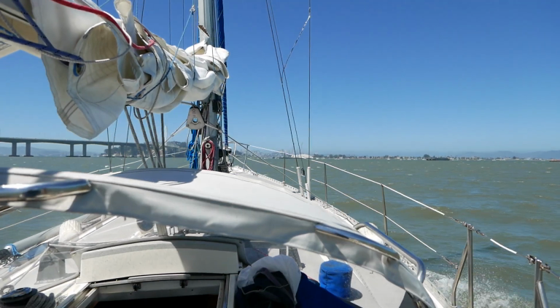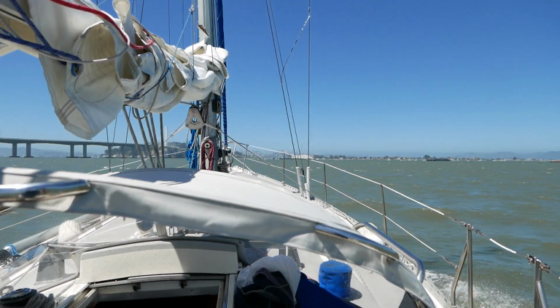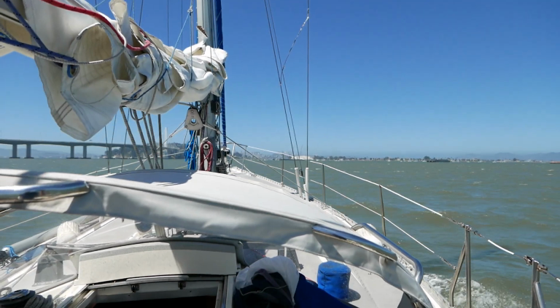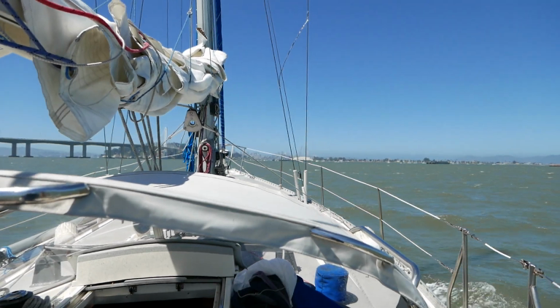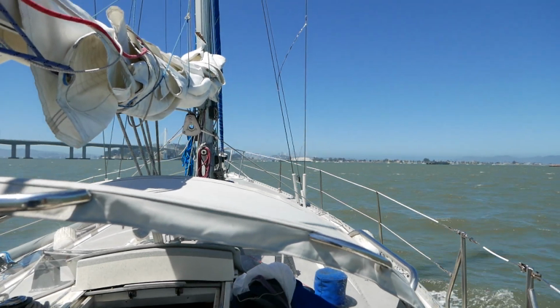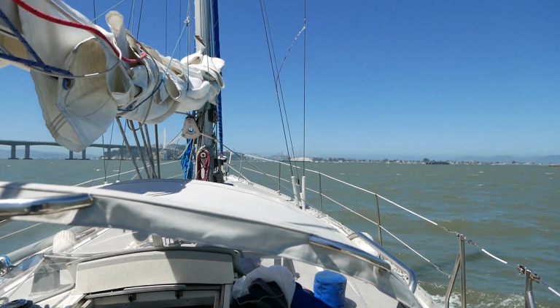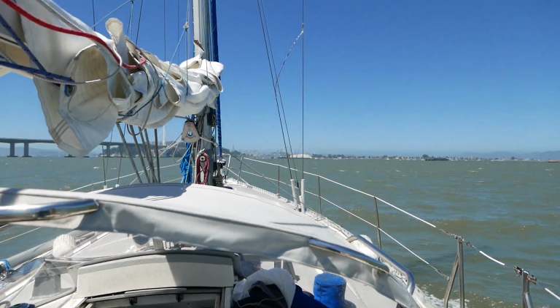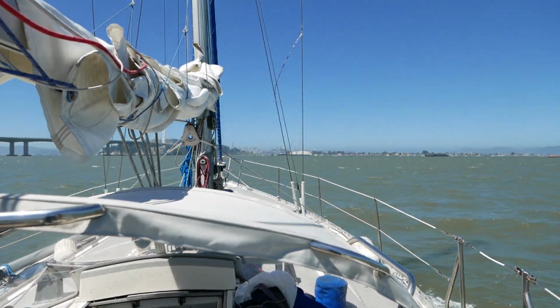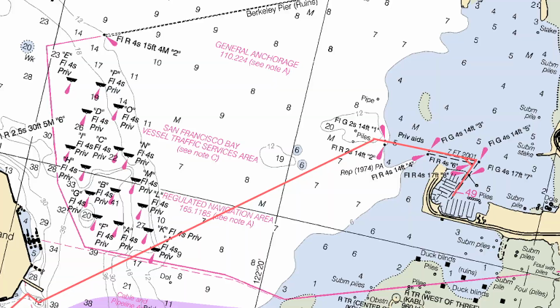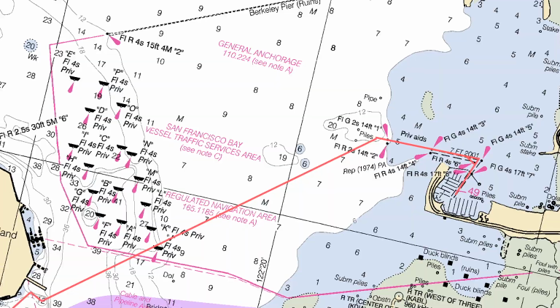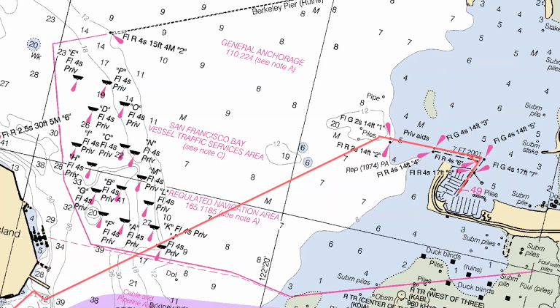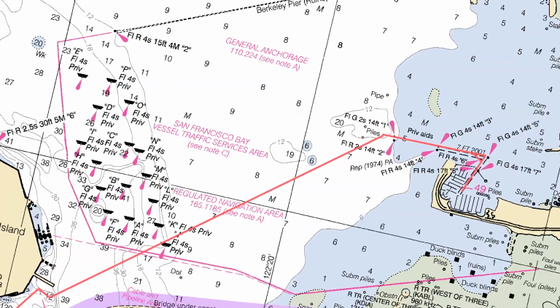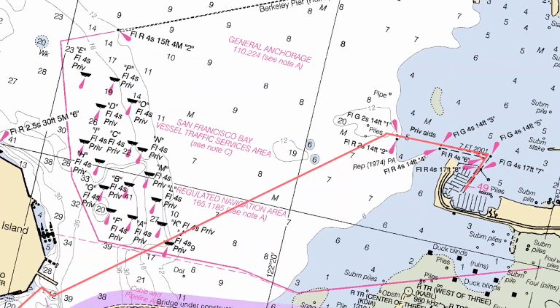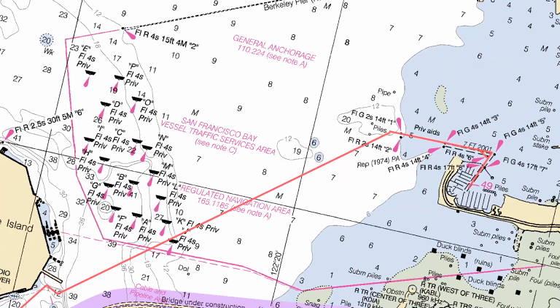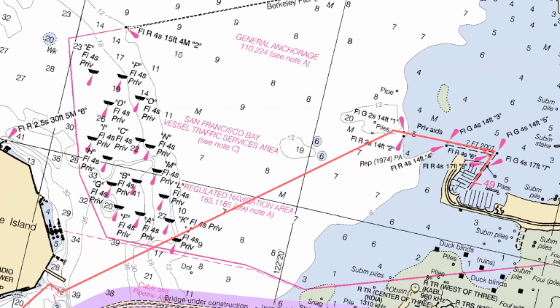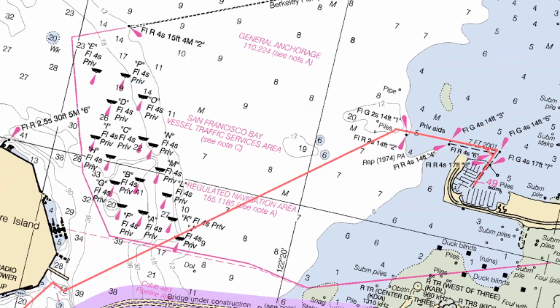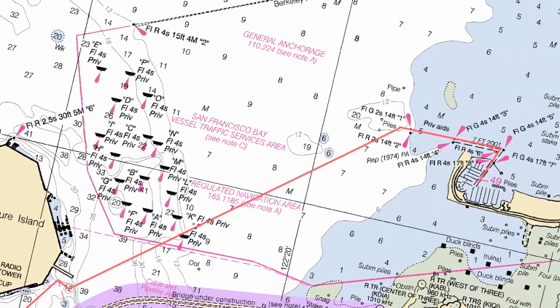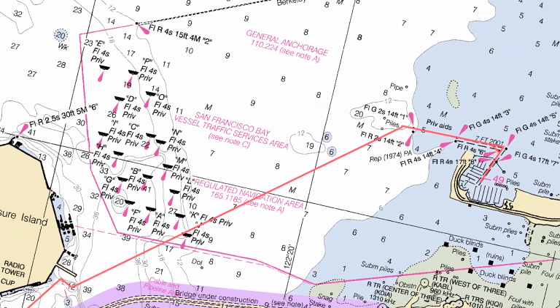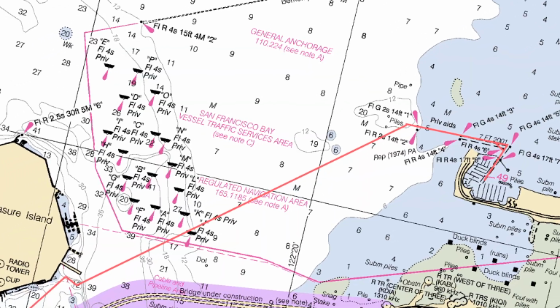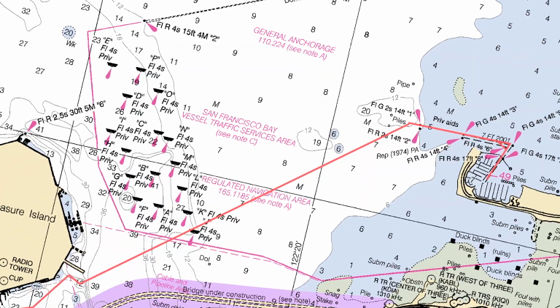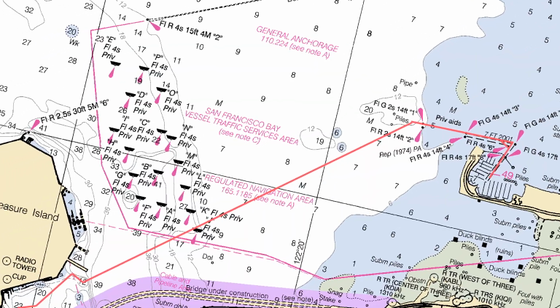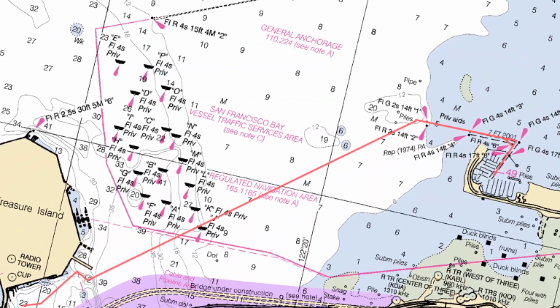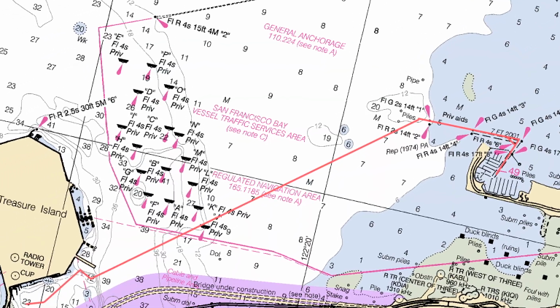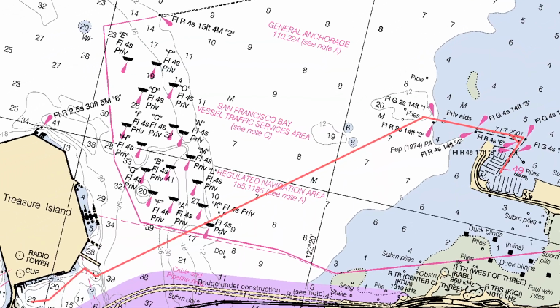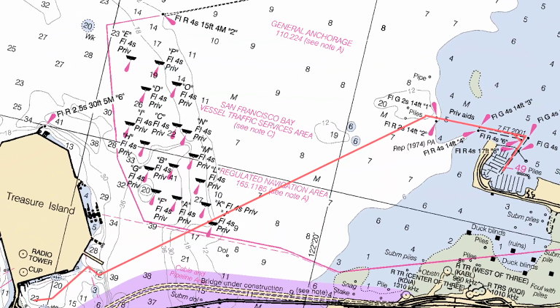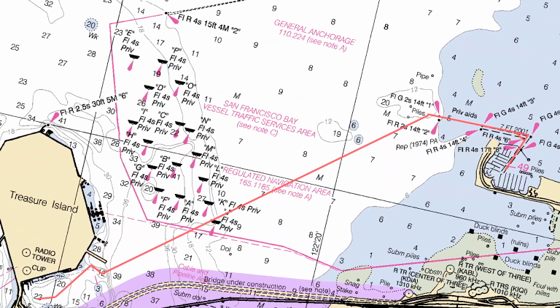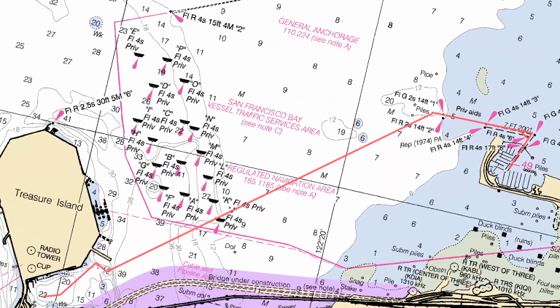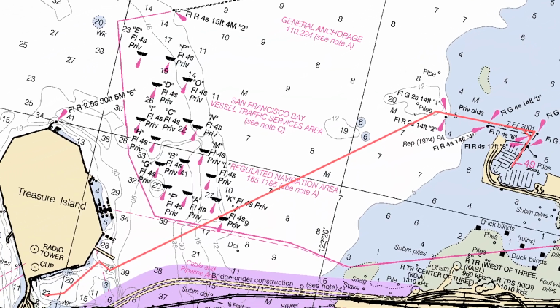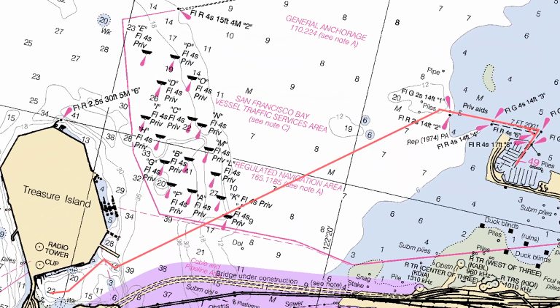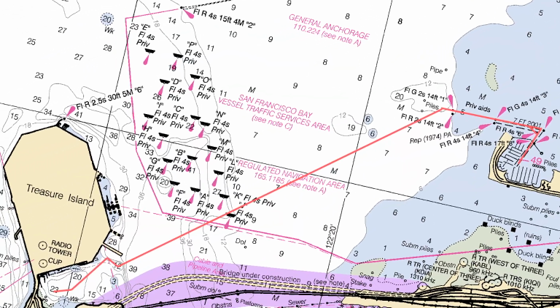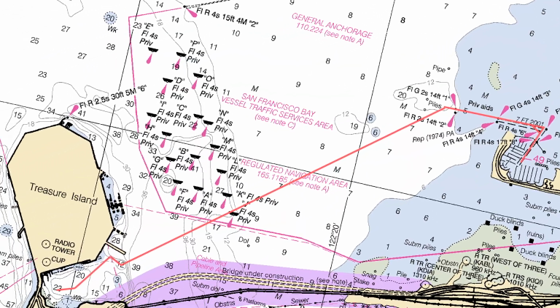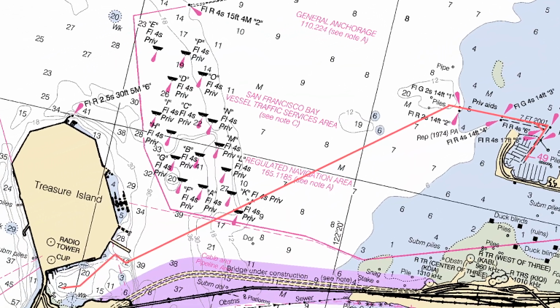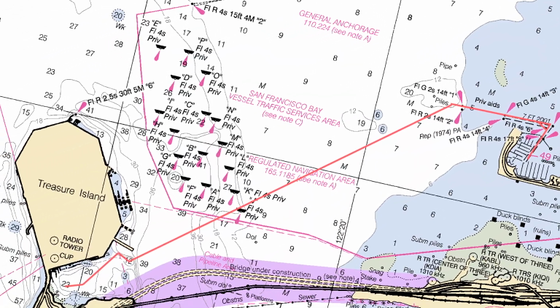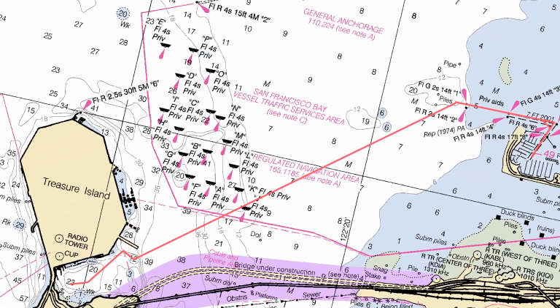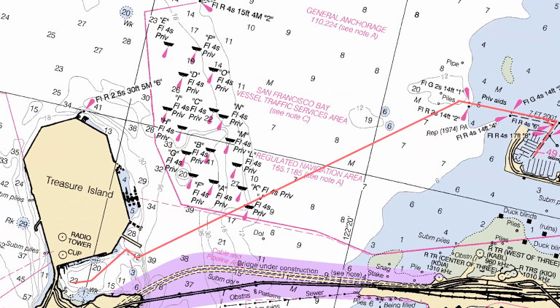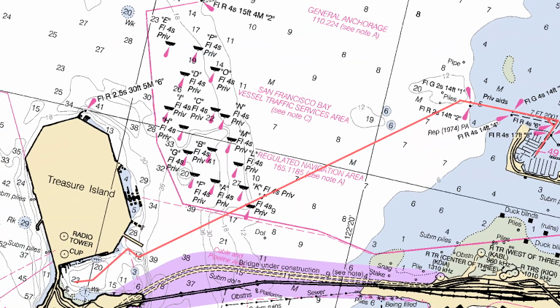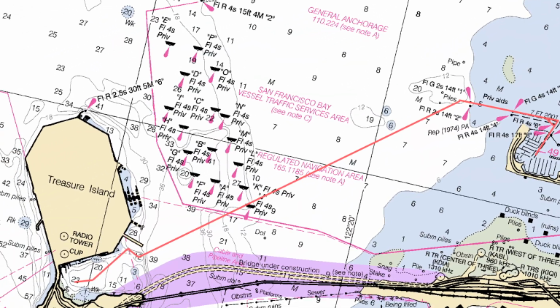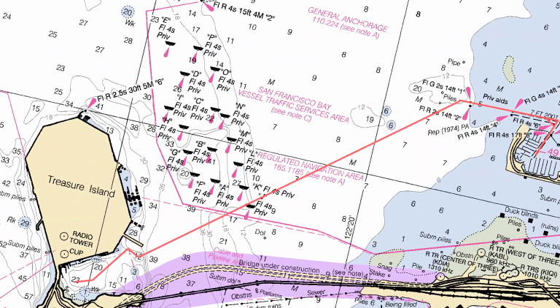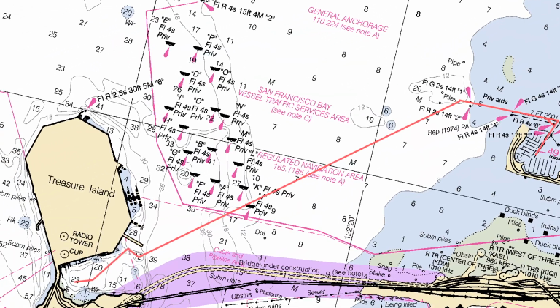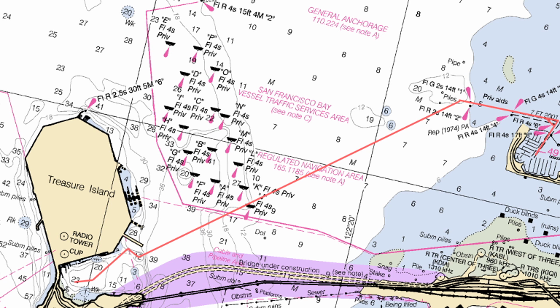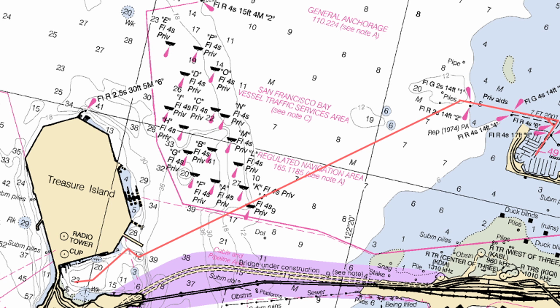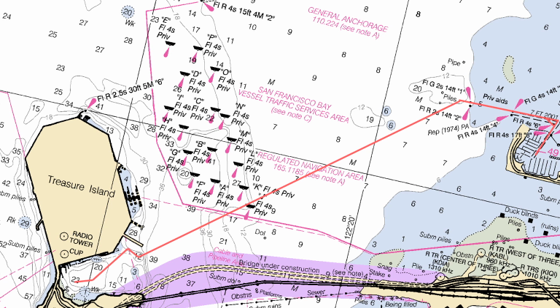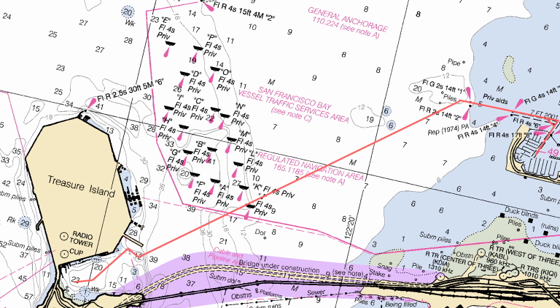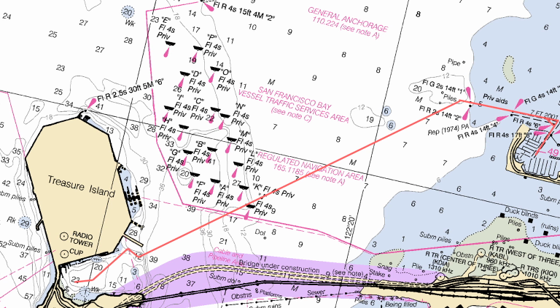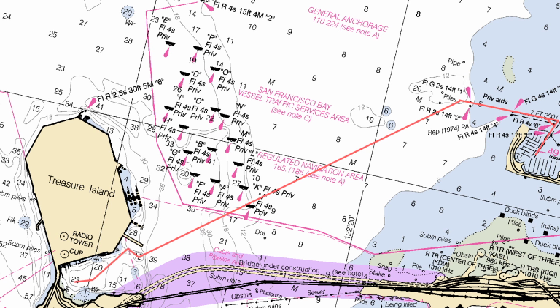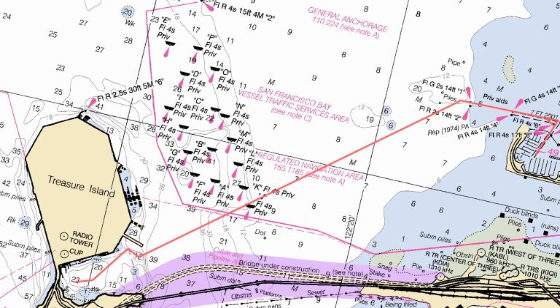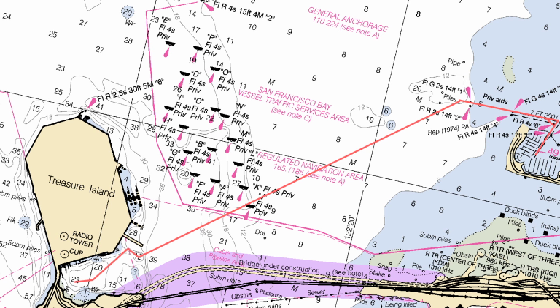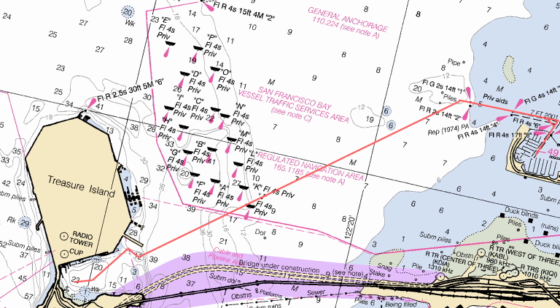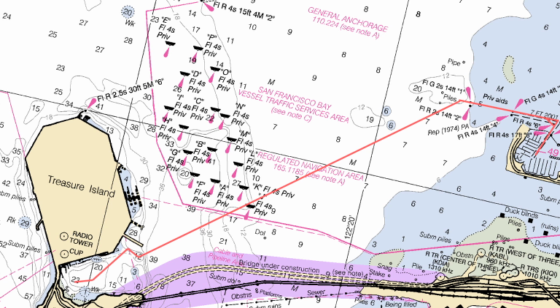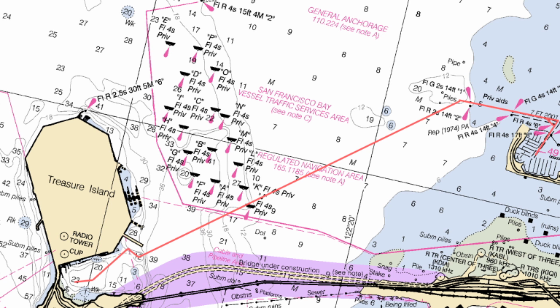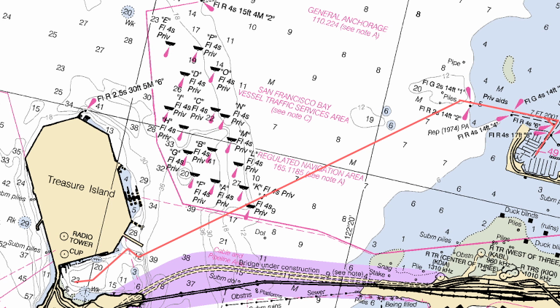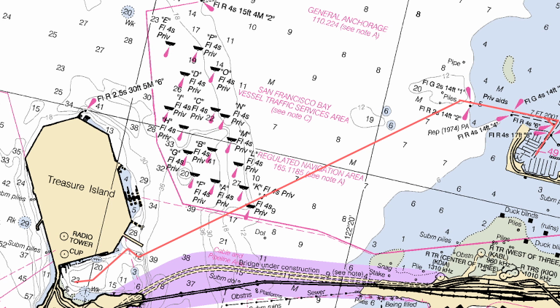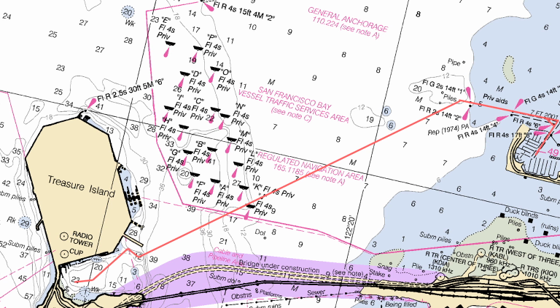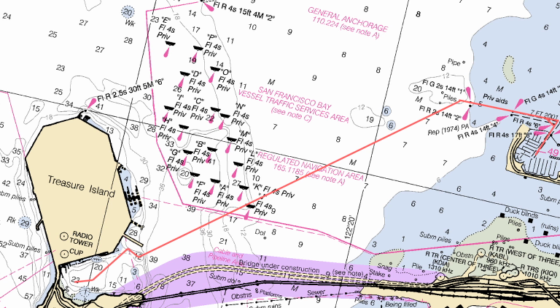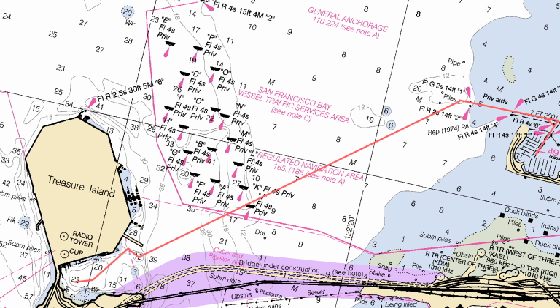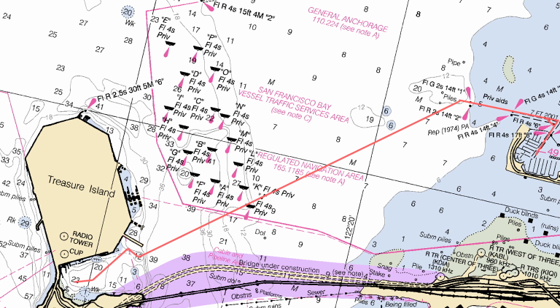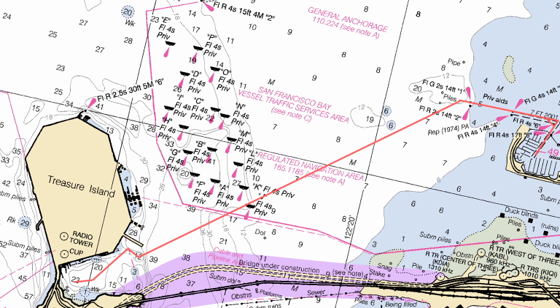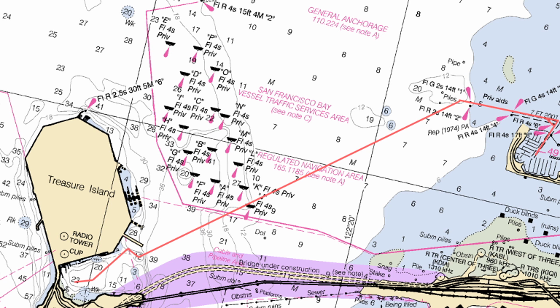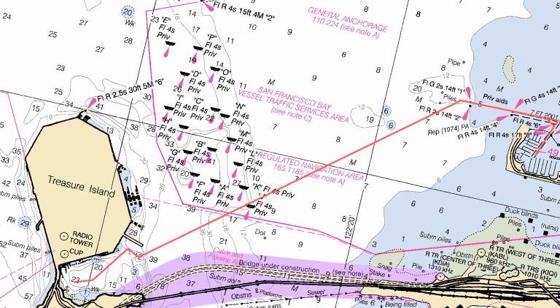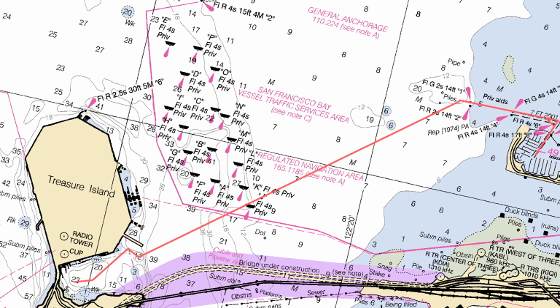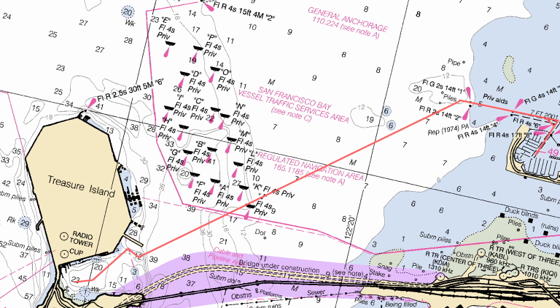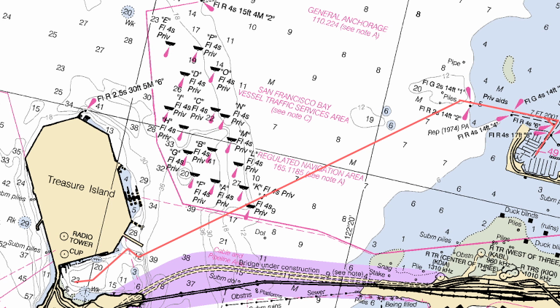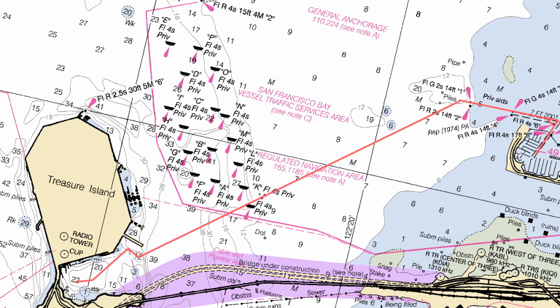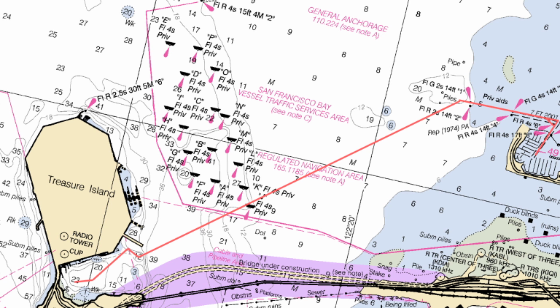We left Emory Cove Marina and headed west. Clipper Cove is on the east side of Treasure Island.